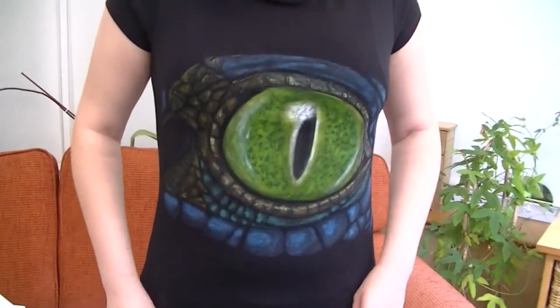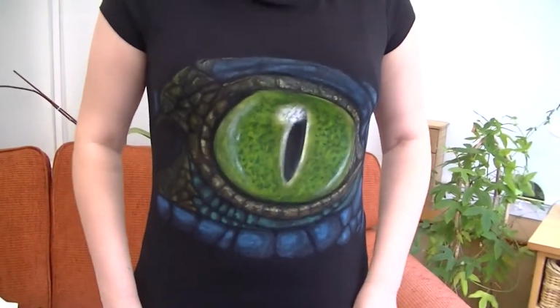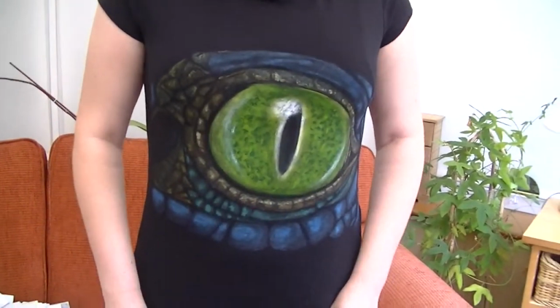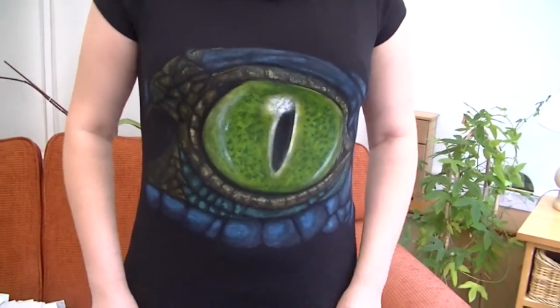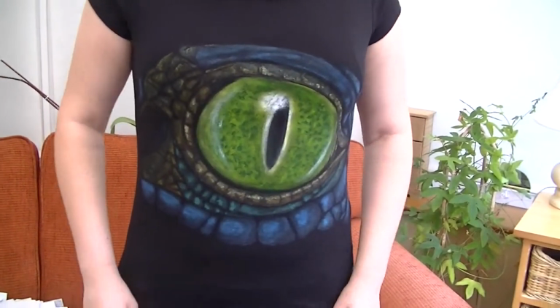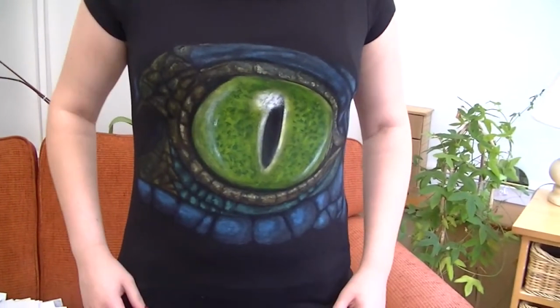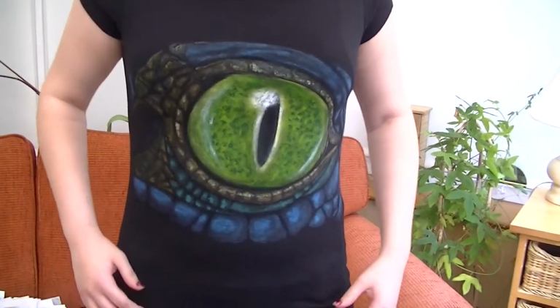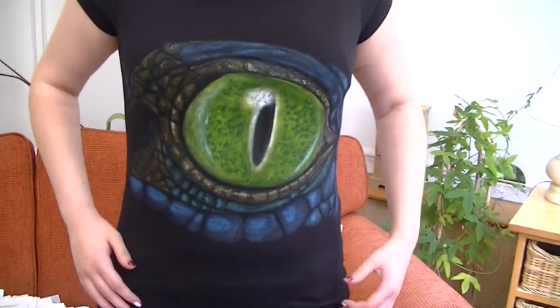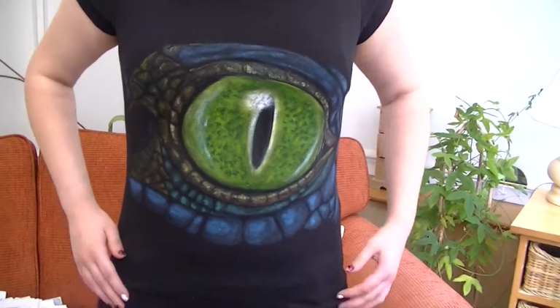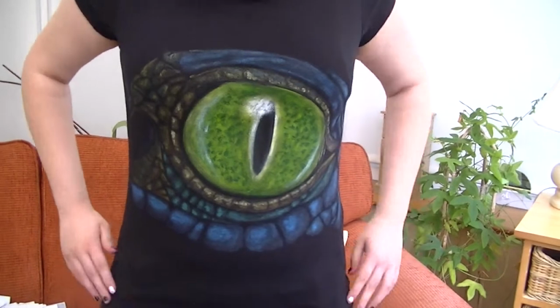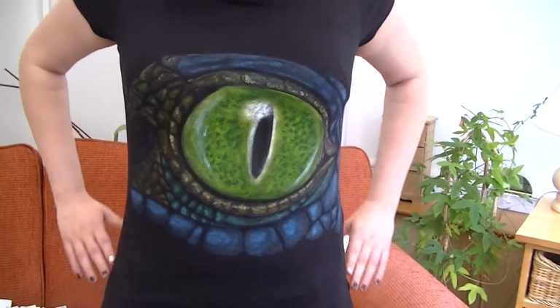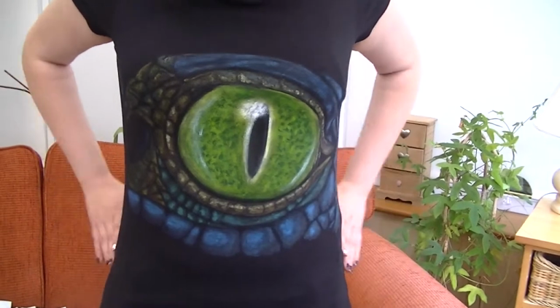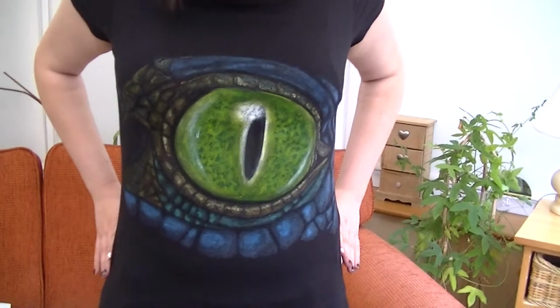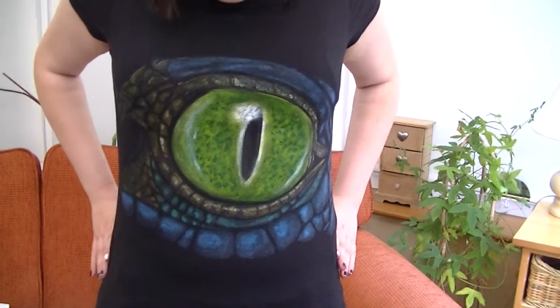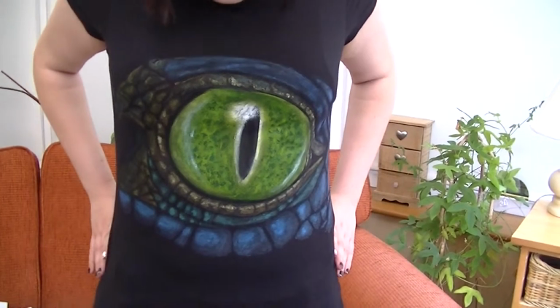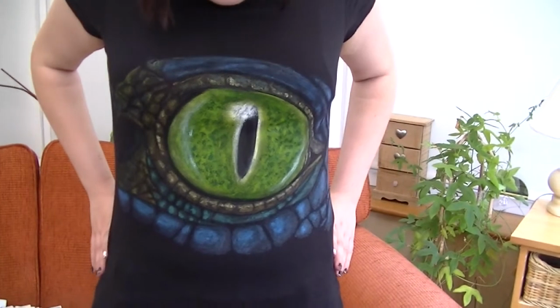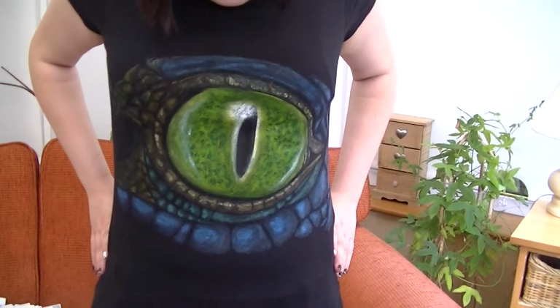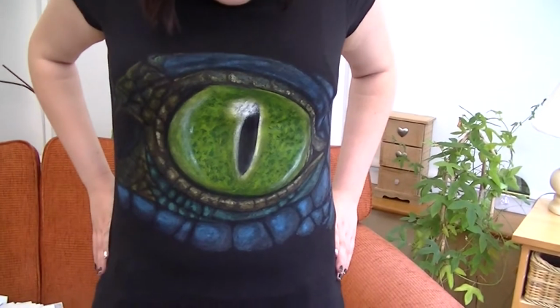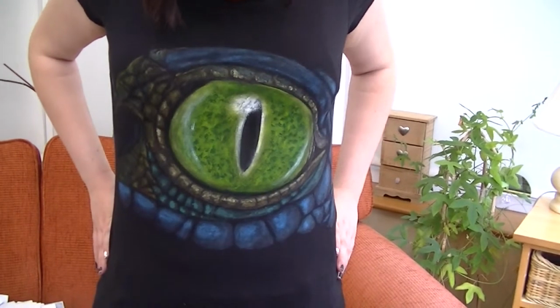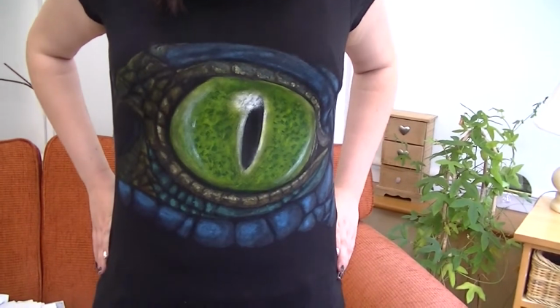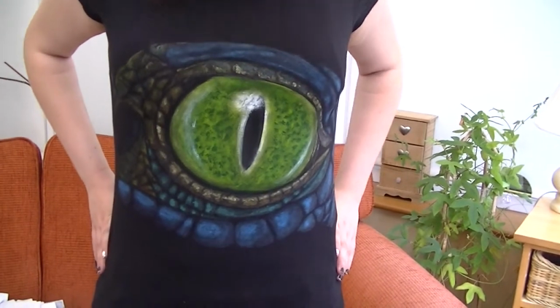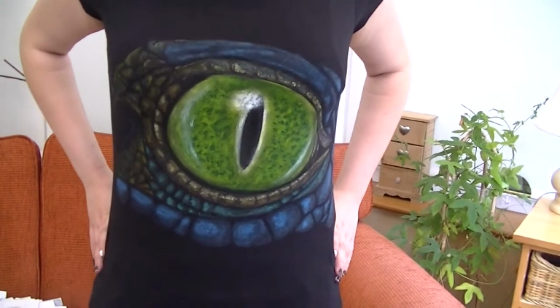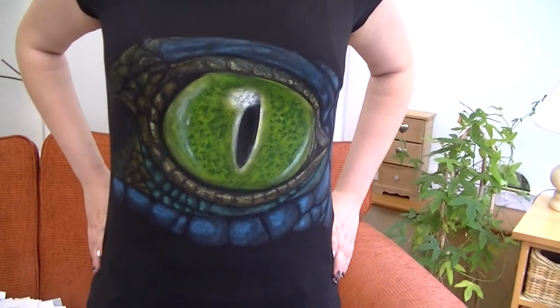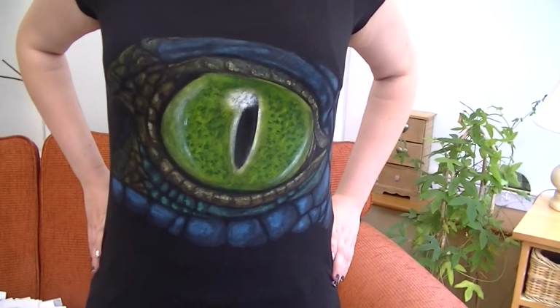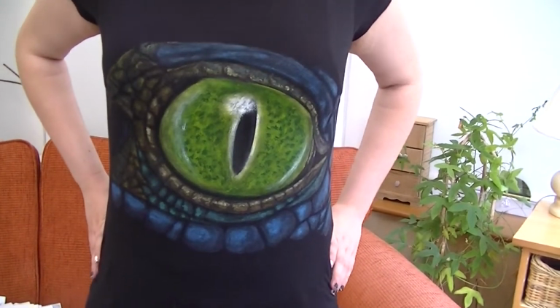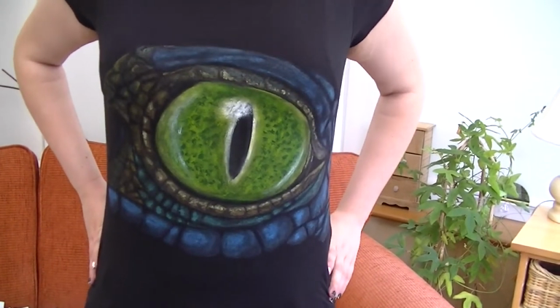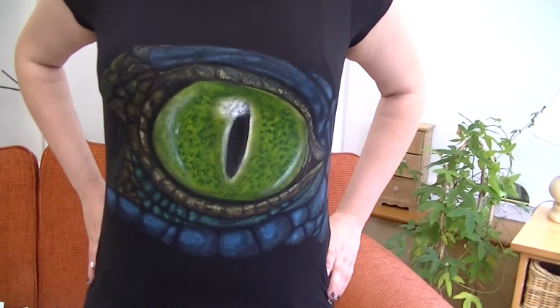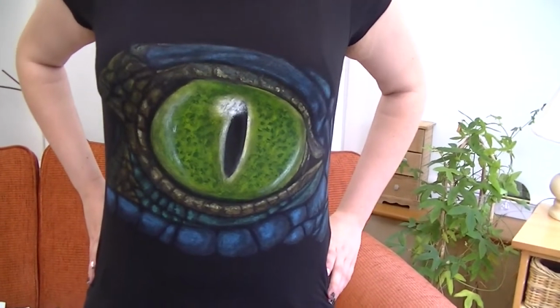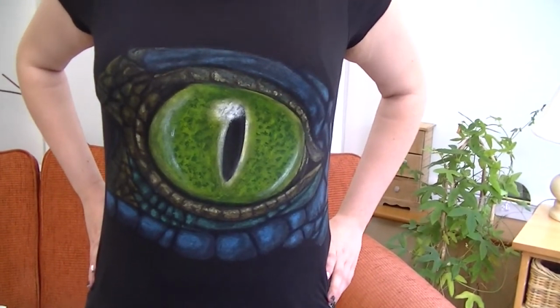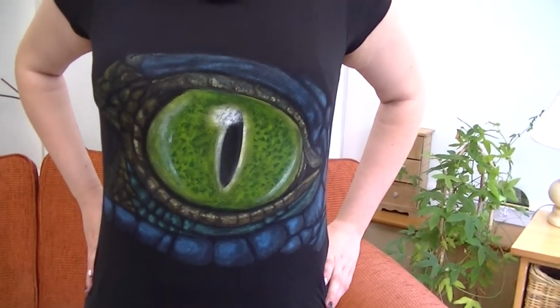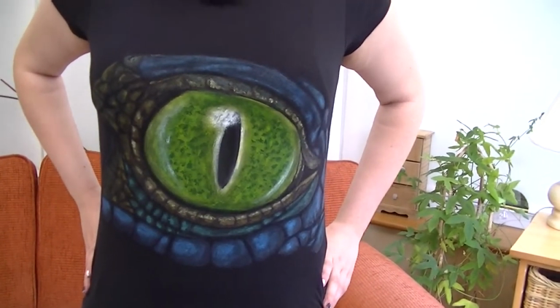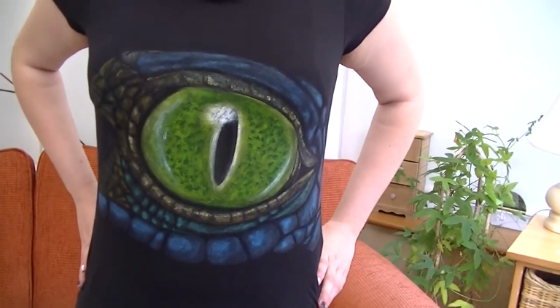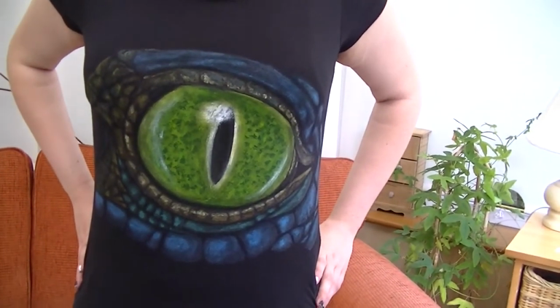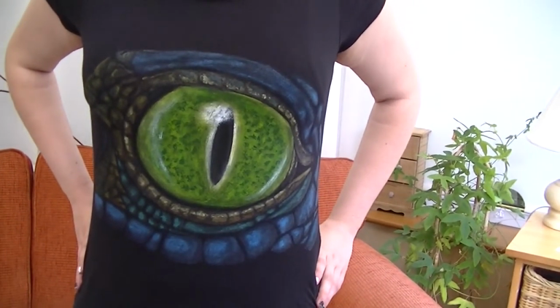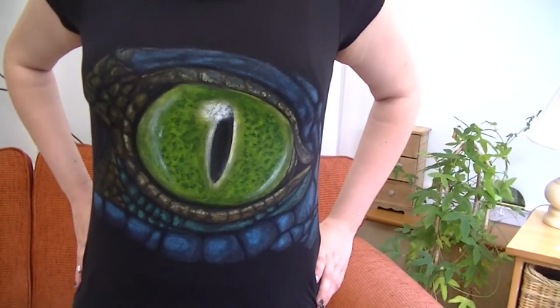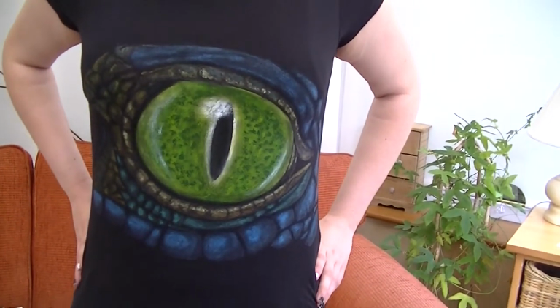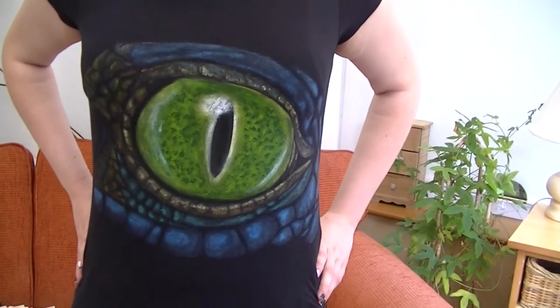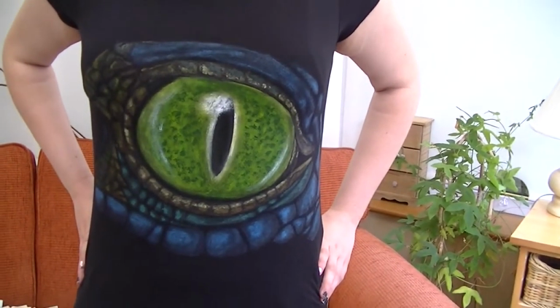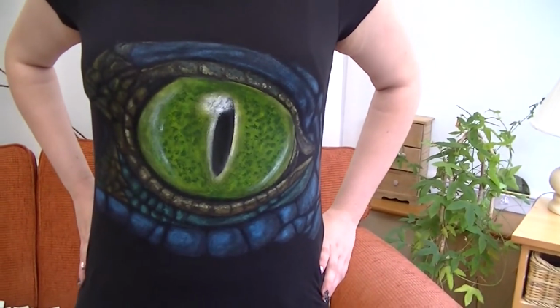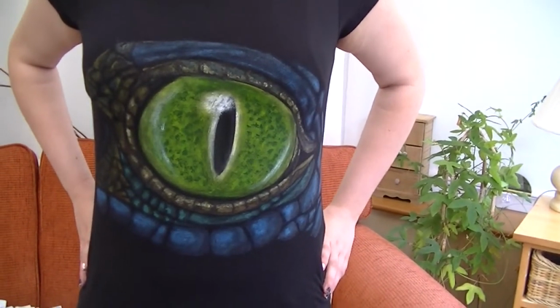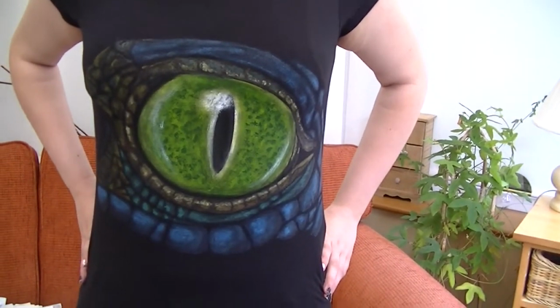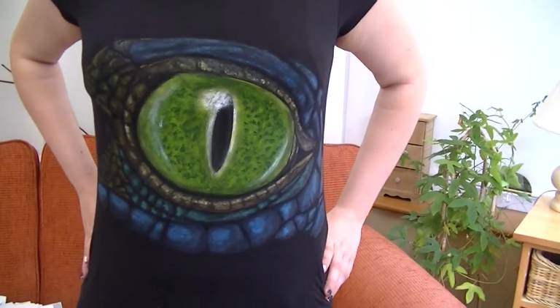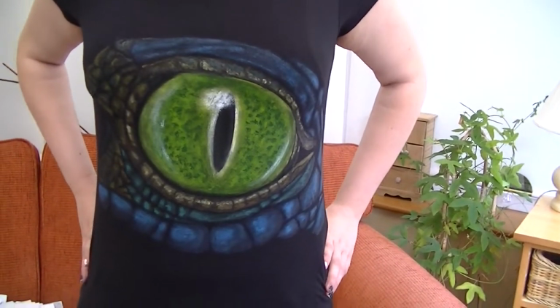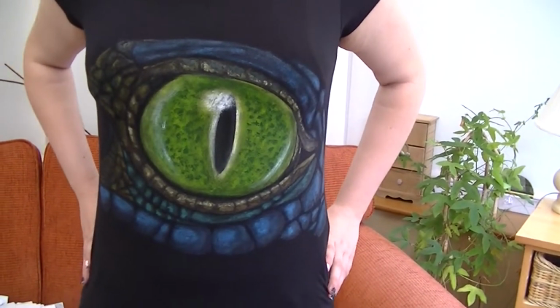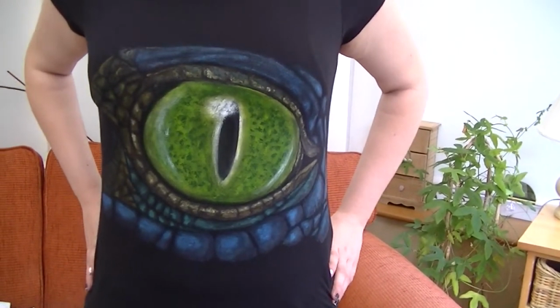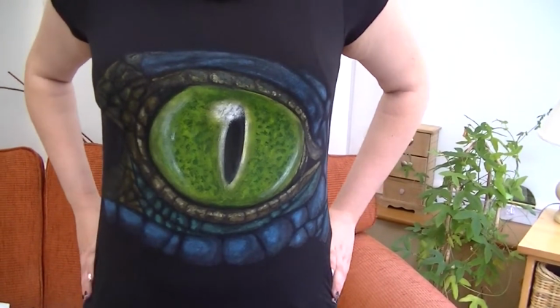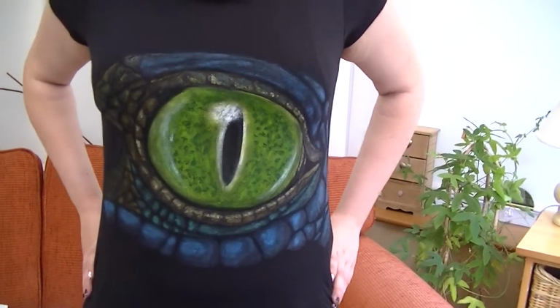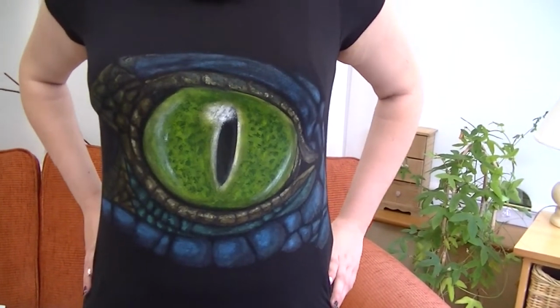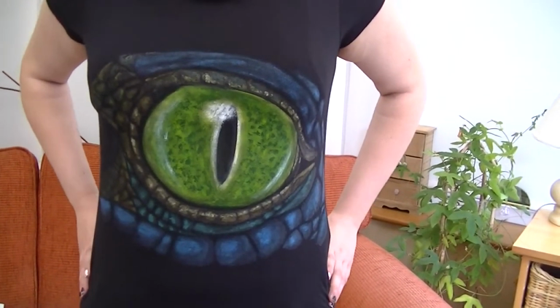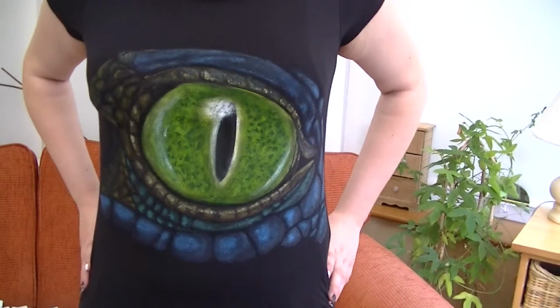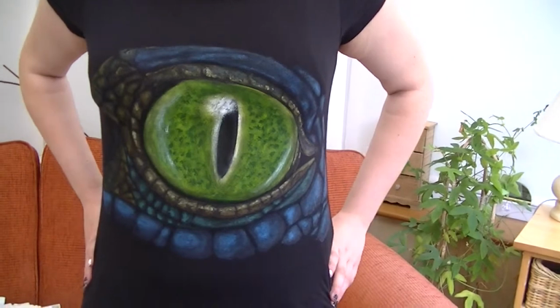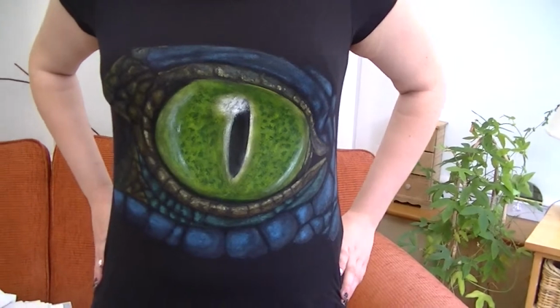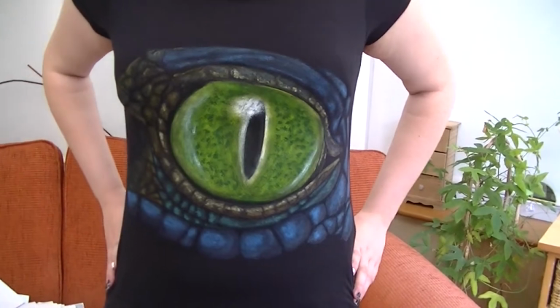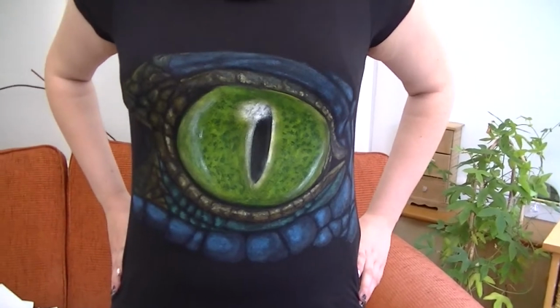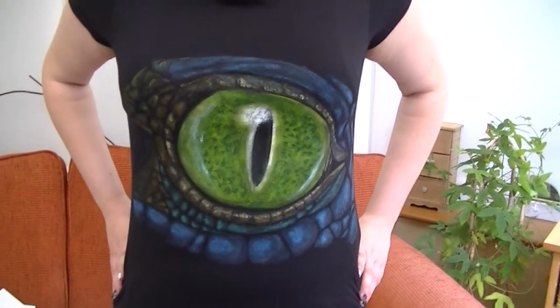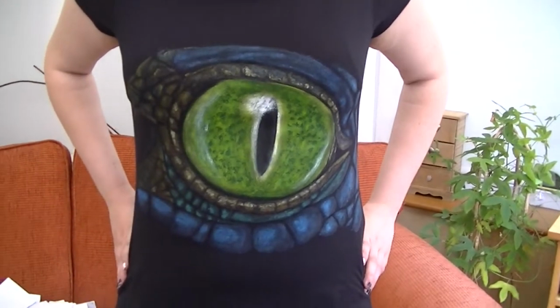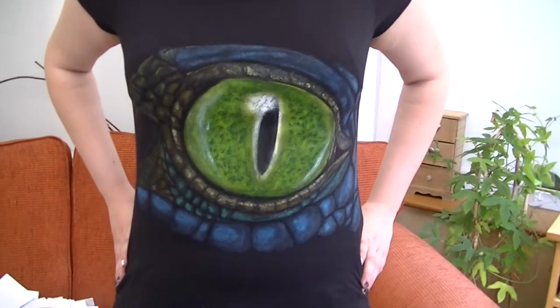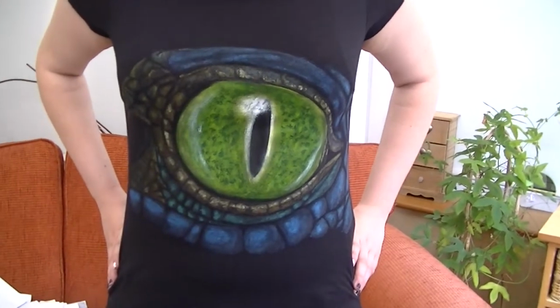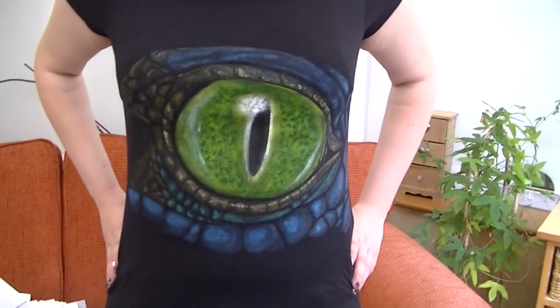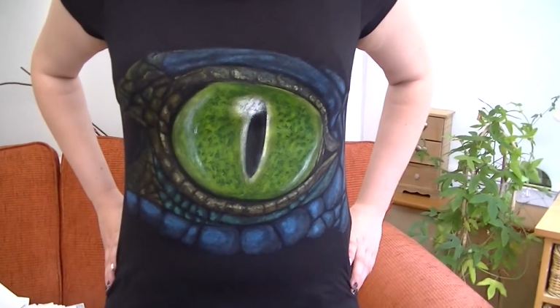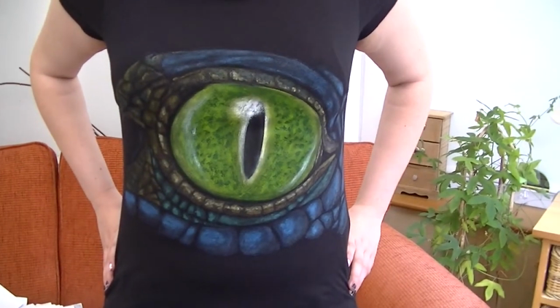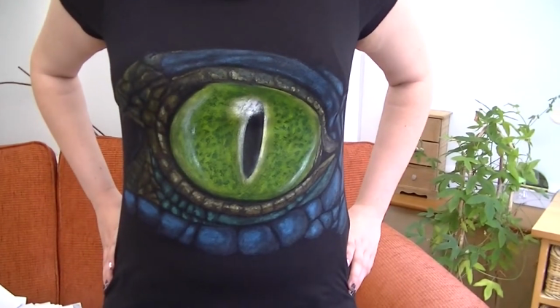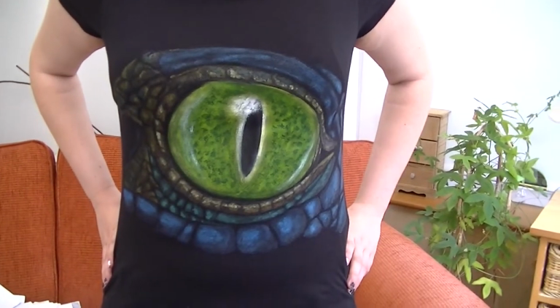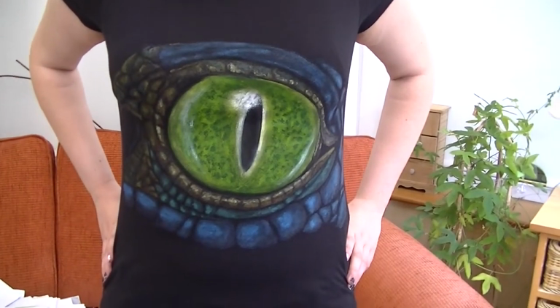Also, it is a crocodile's eye. A crocodile eye. So there we go. Hope you like it. Bye.